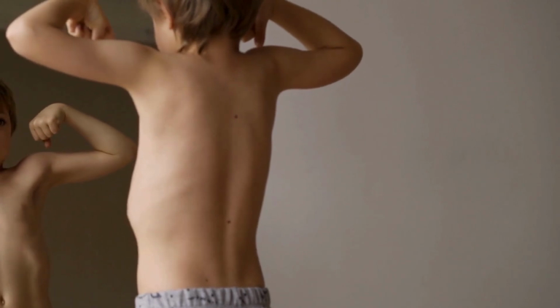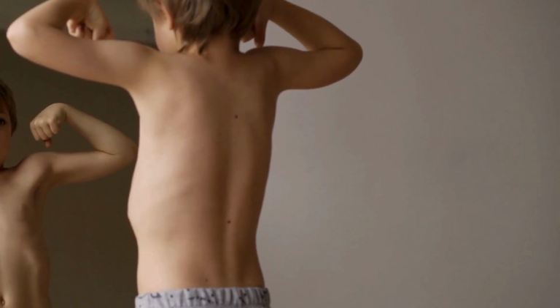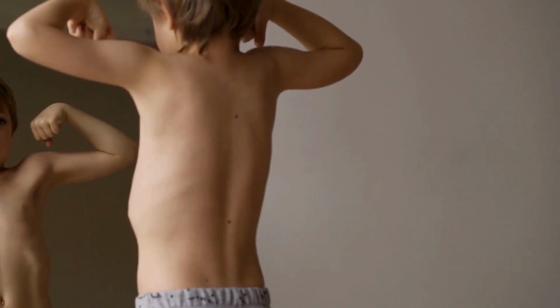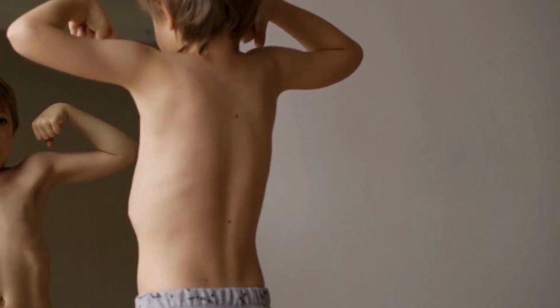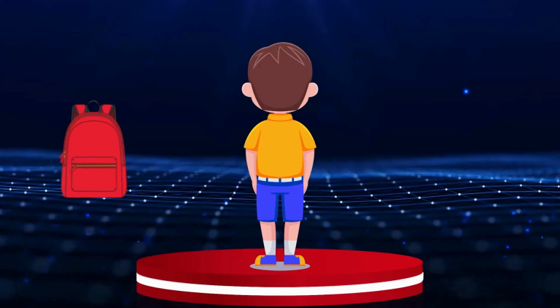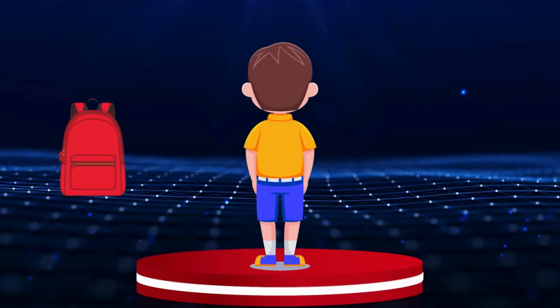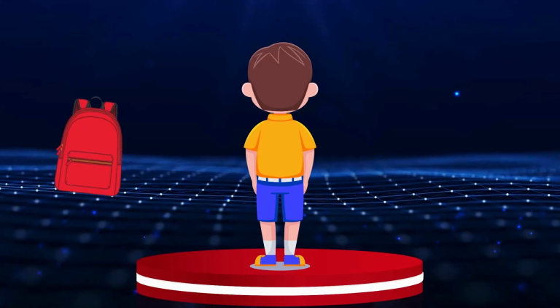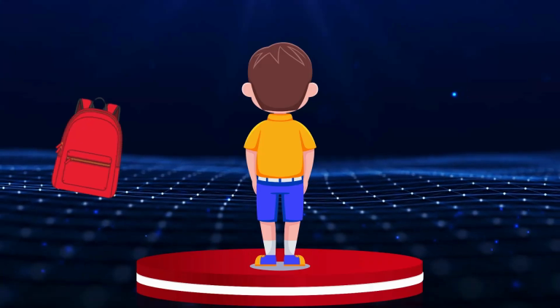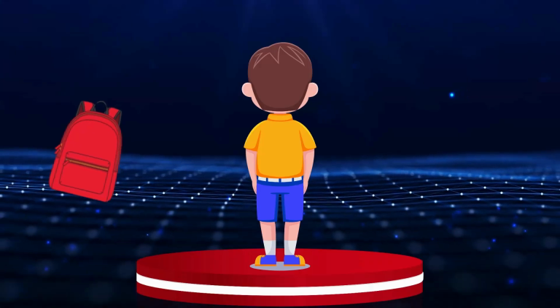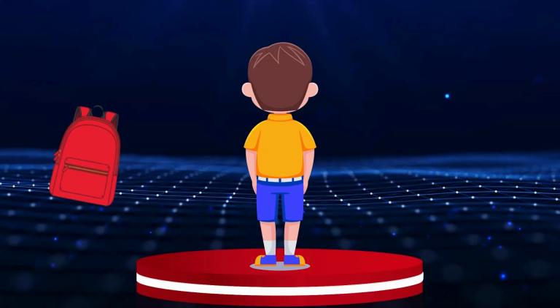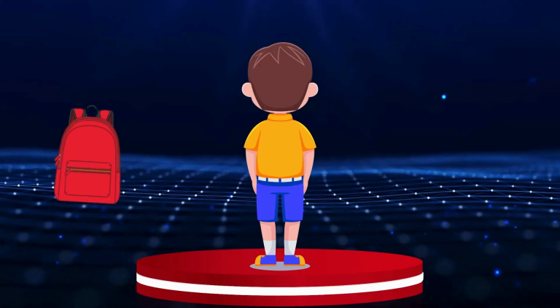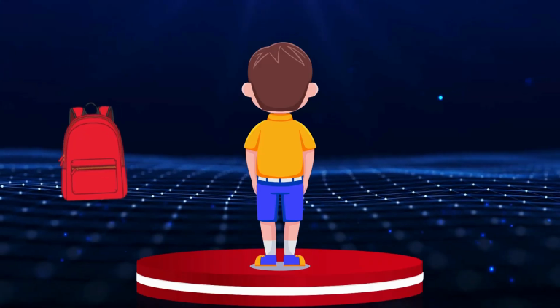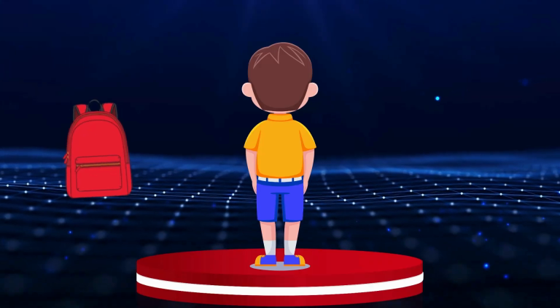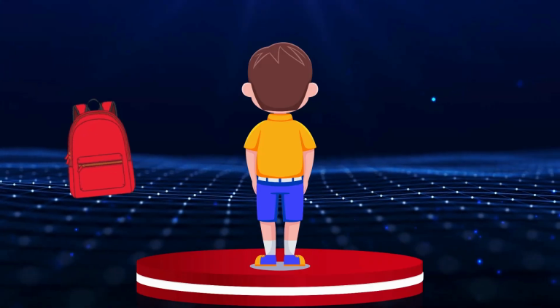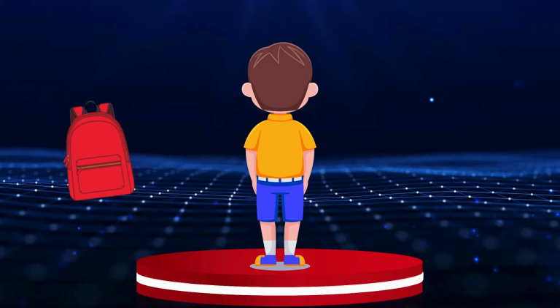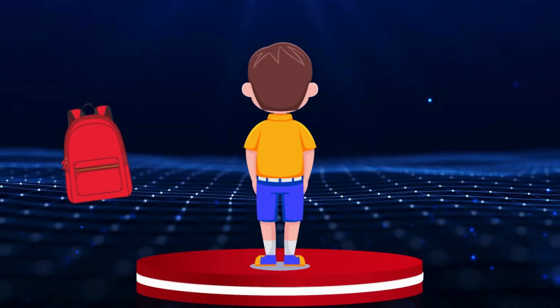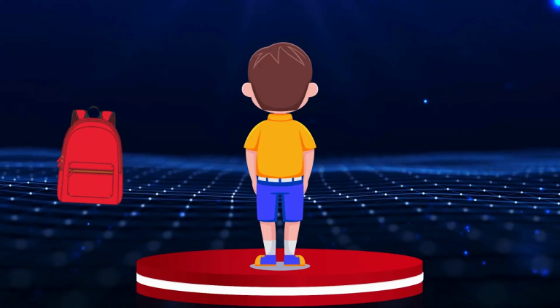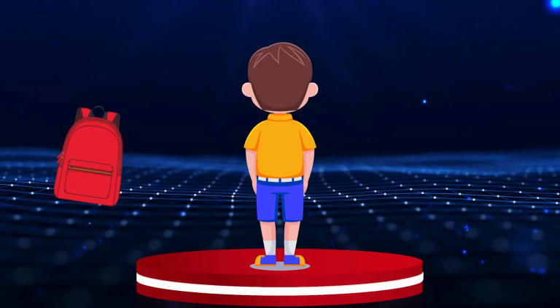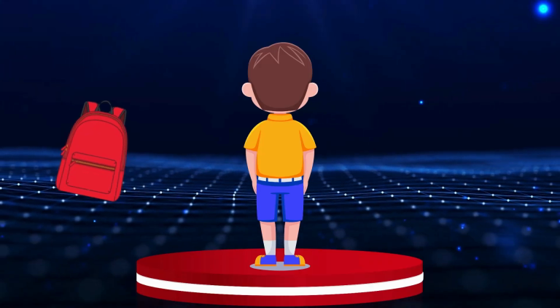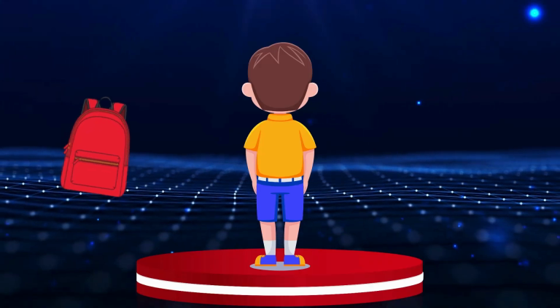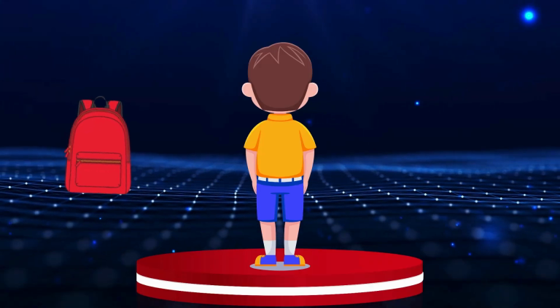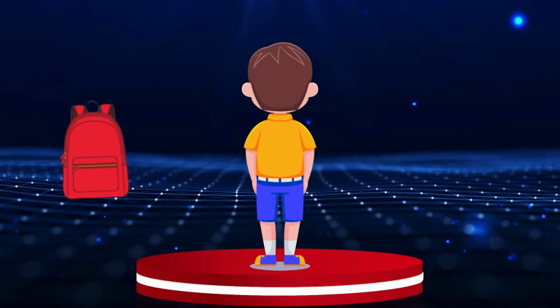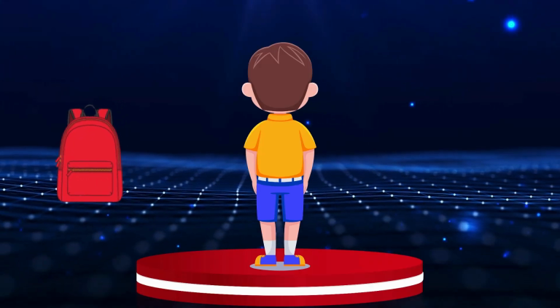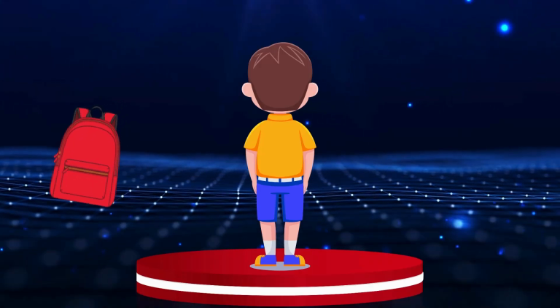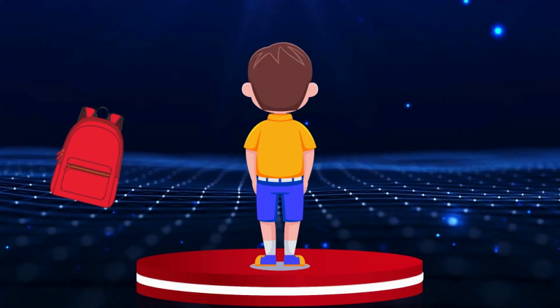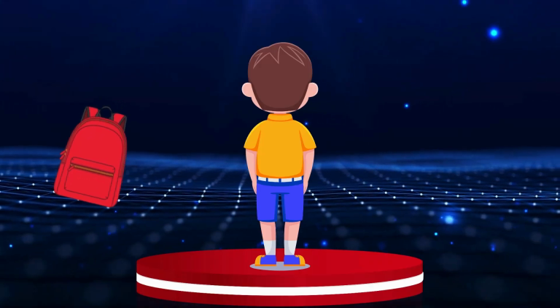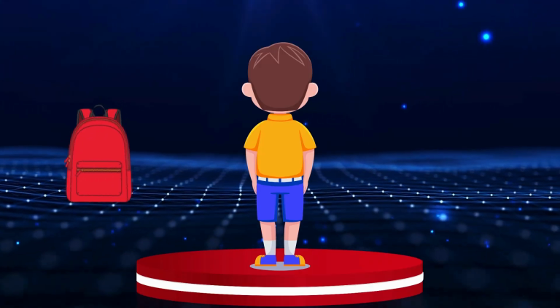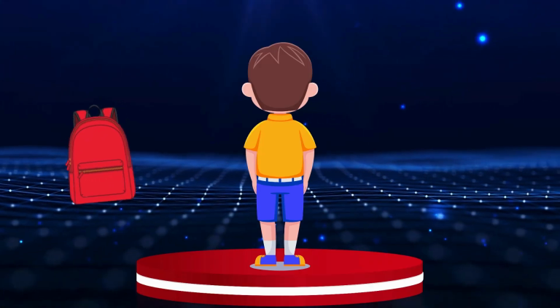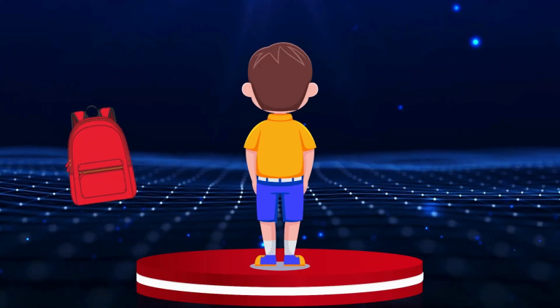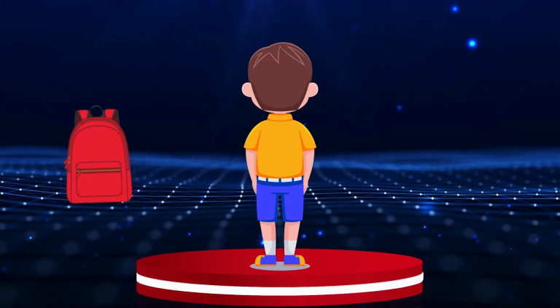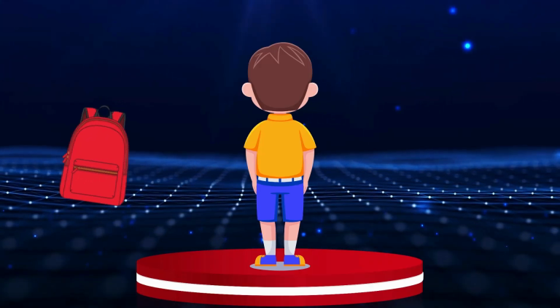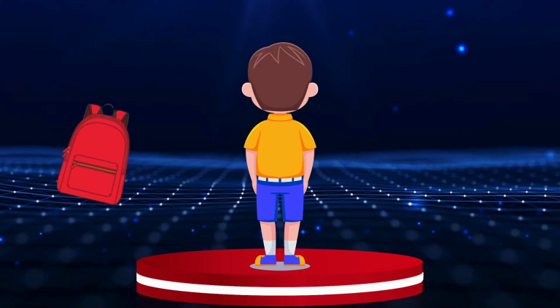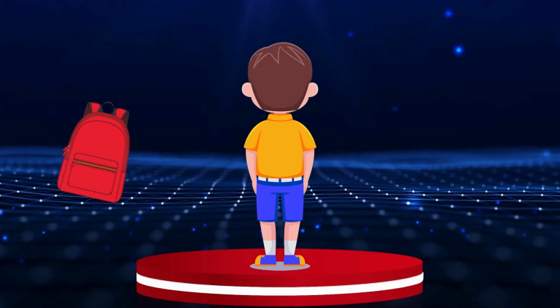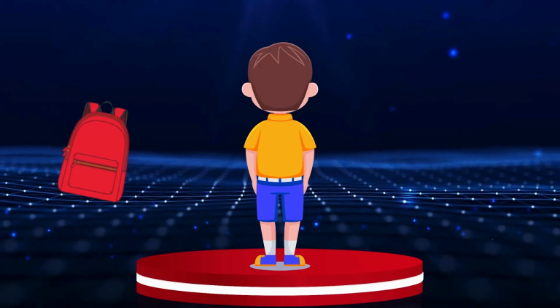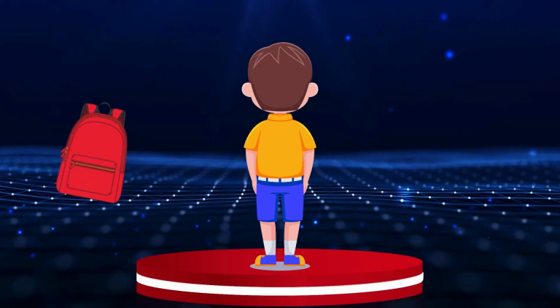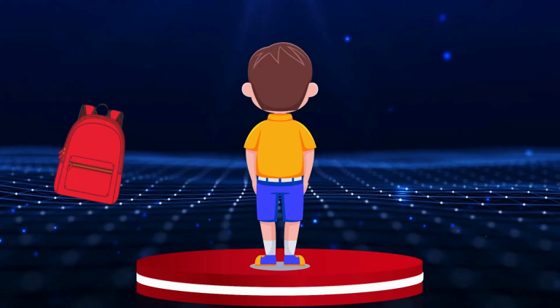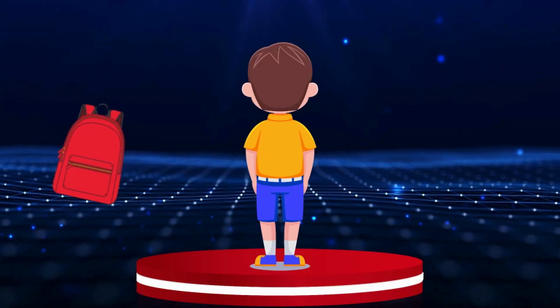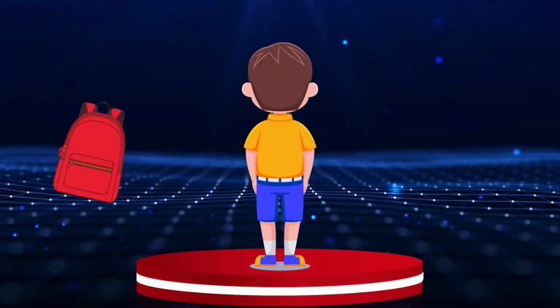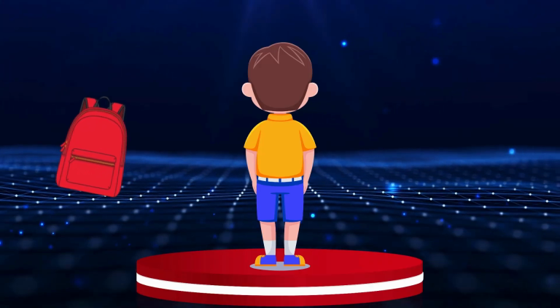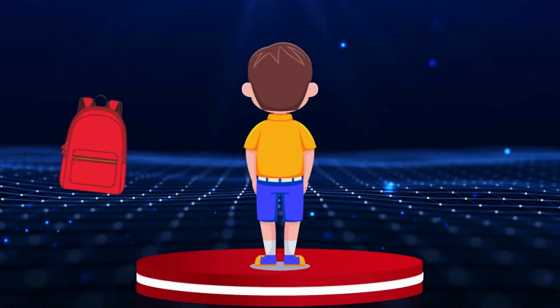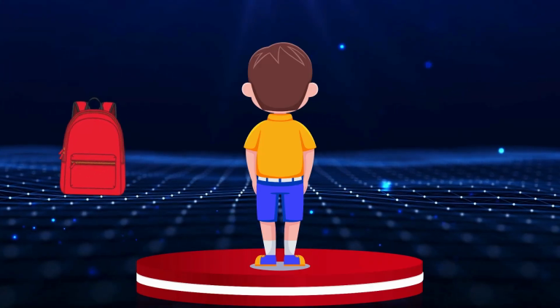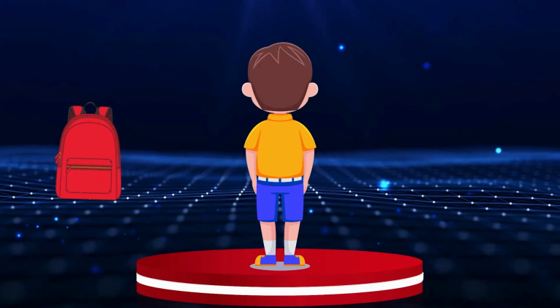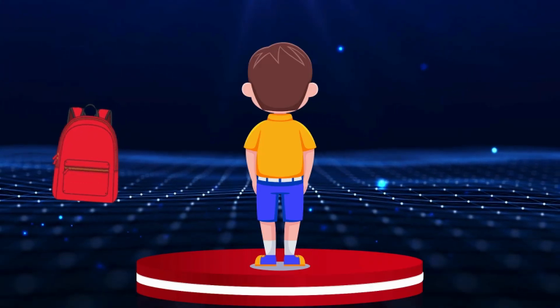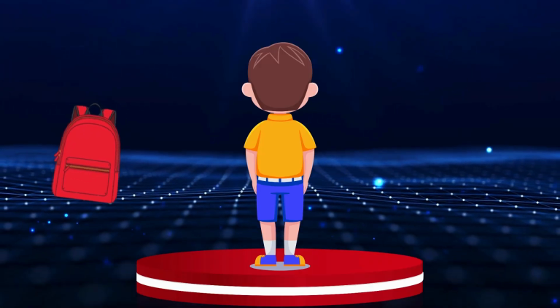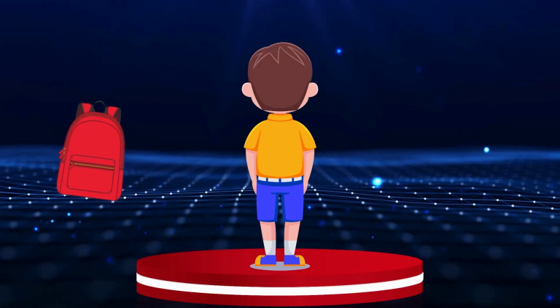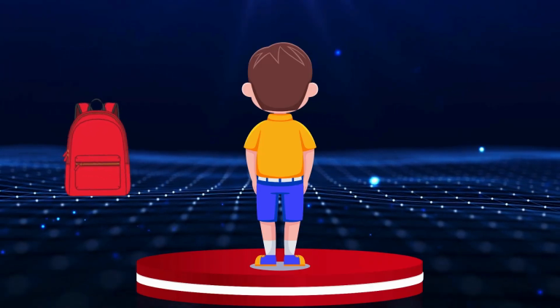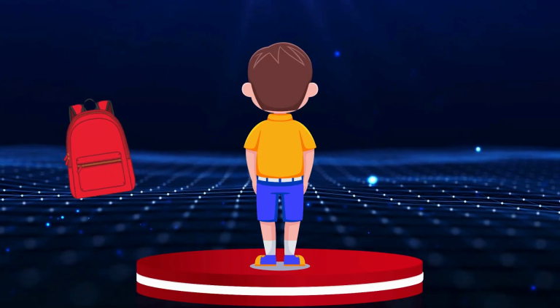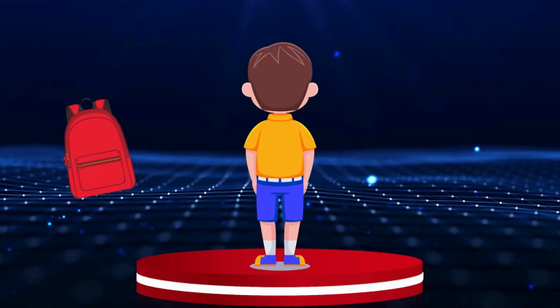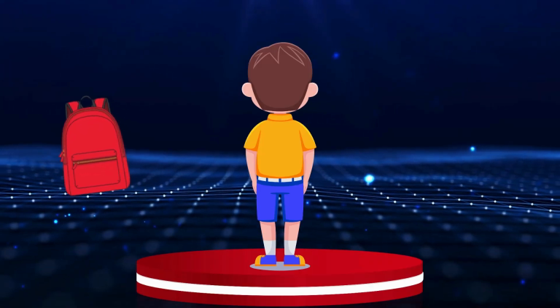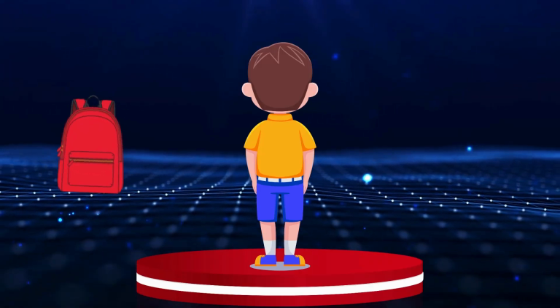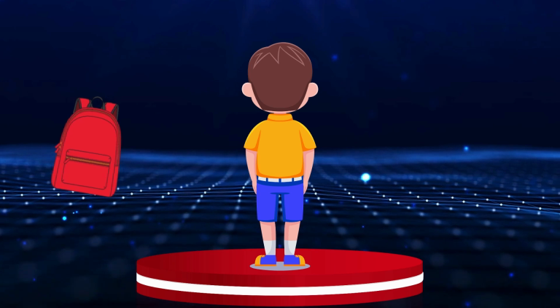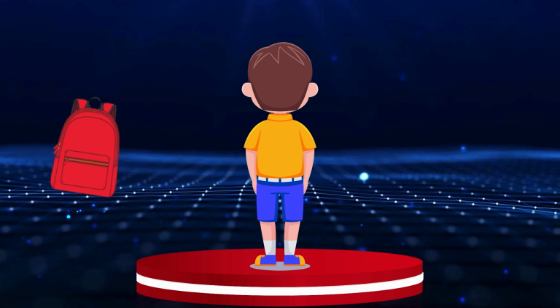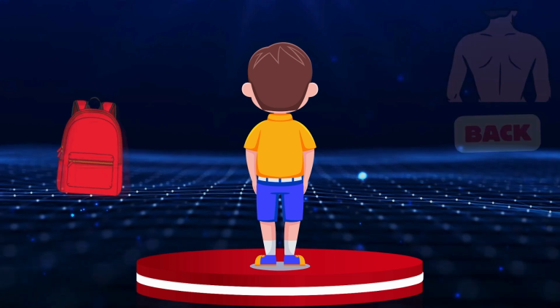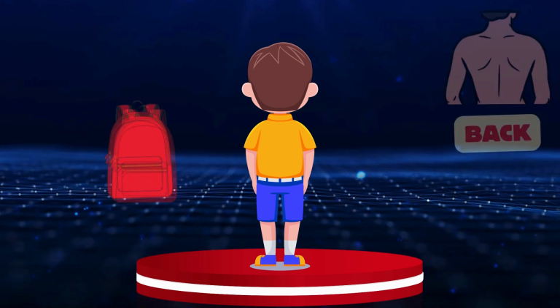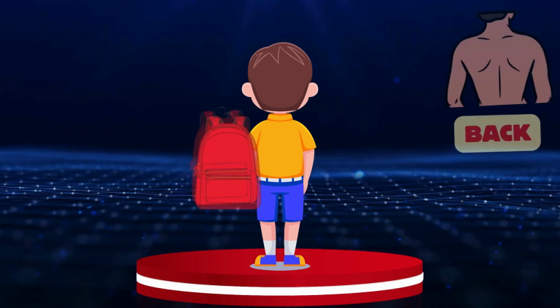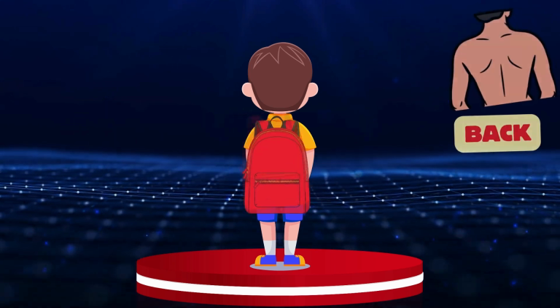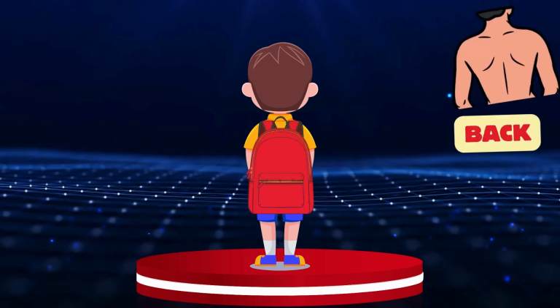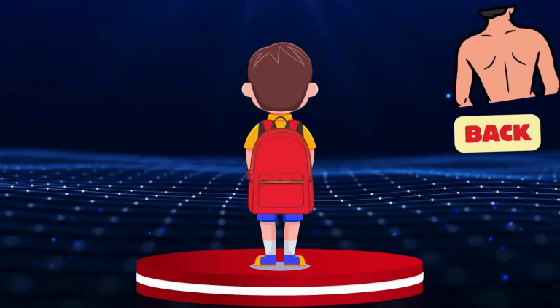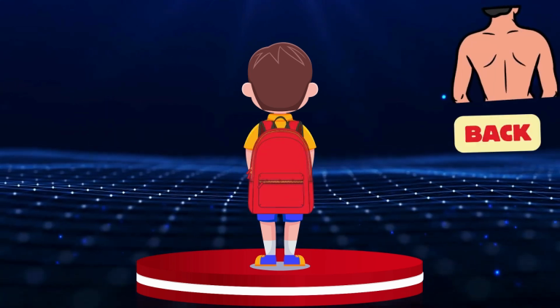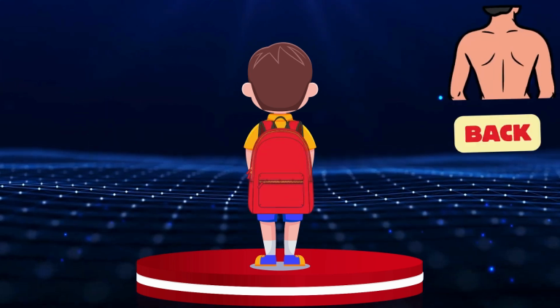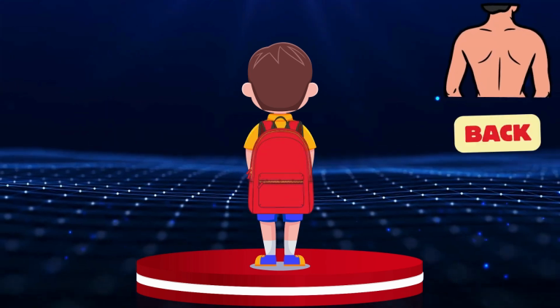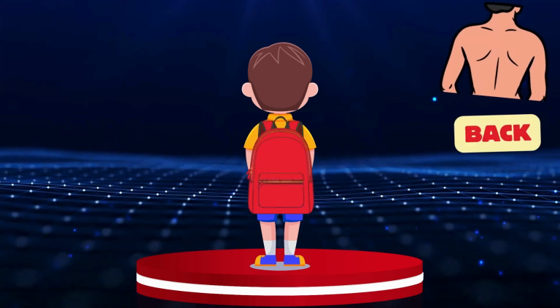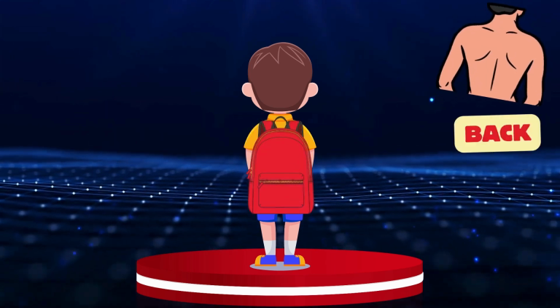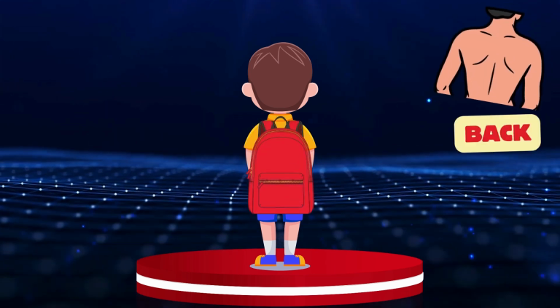Our friend is going to school. Can you put this bag on his back? Back.